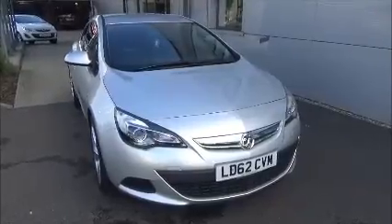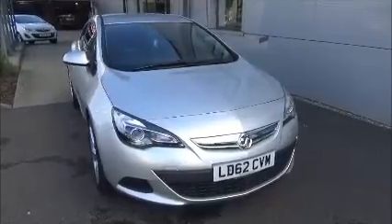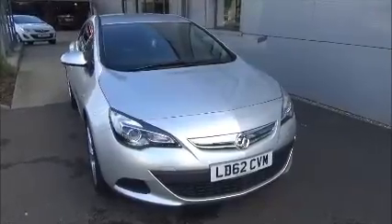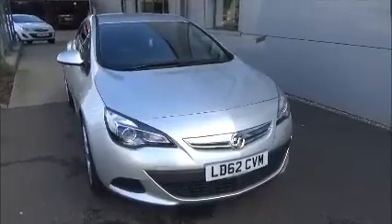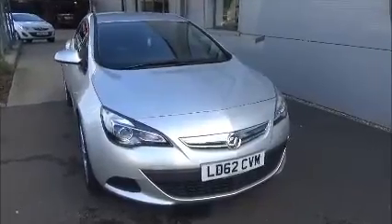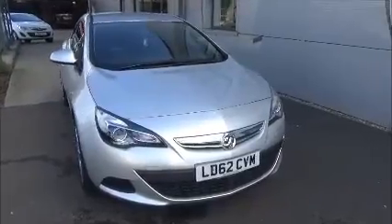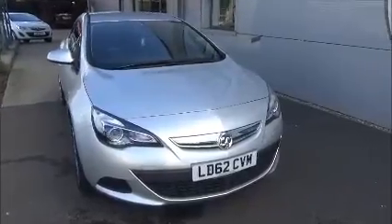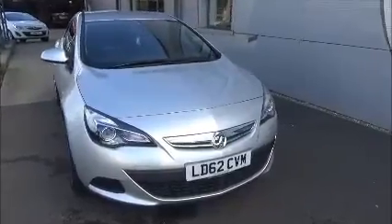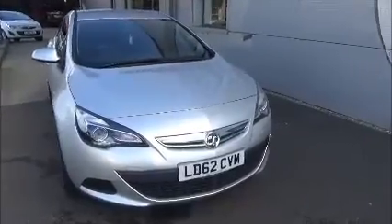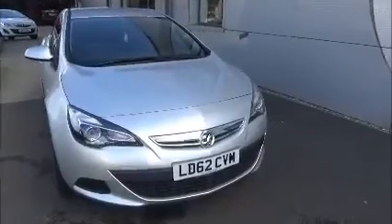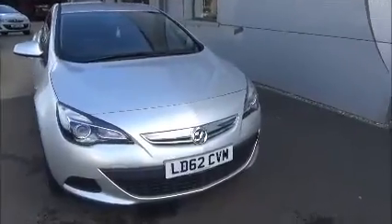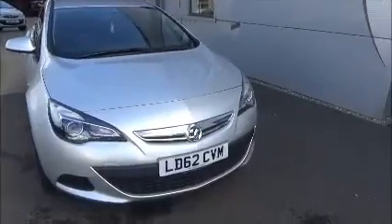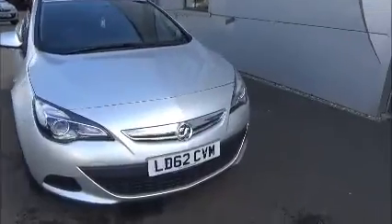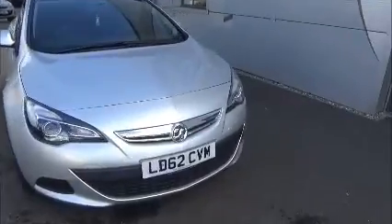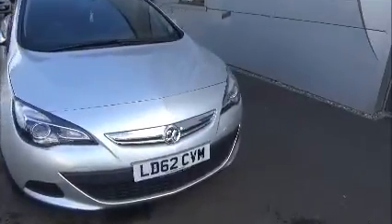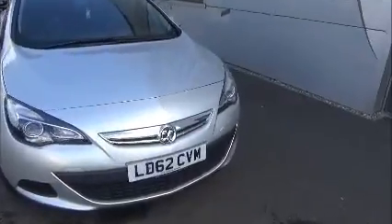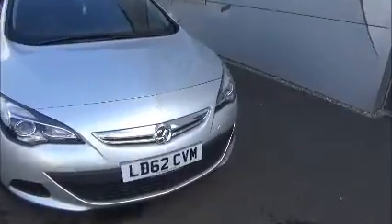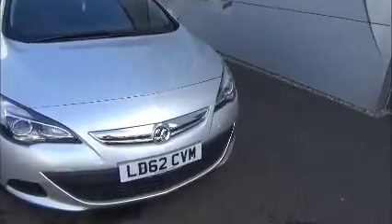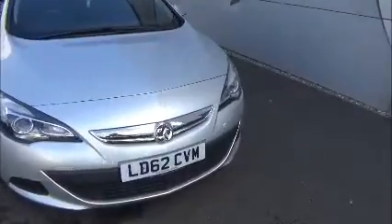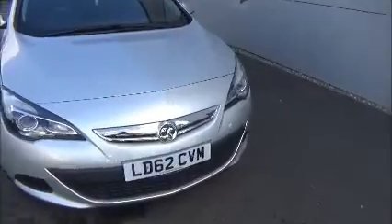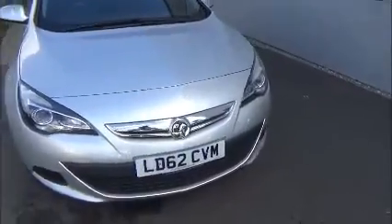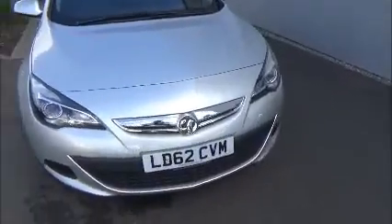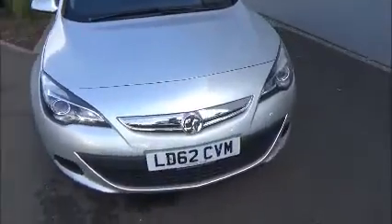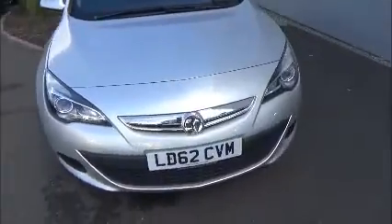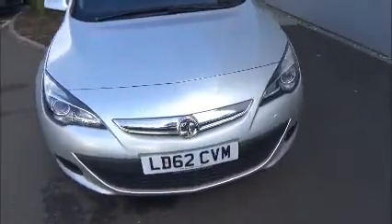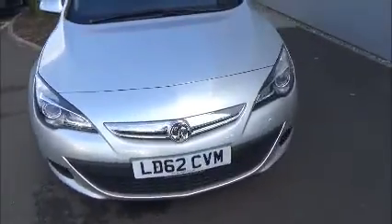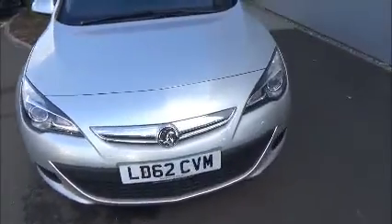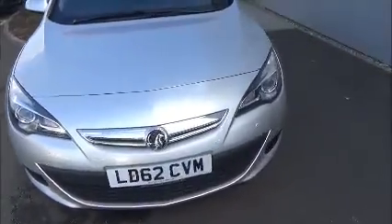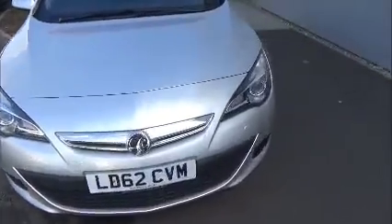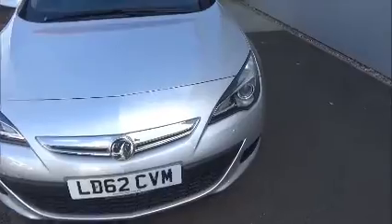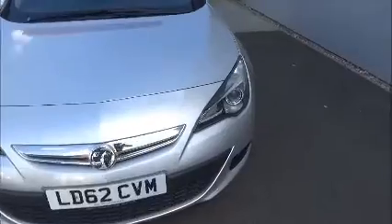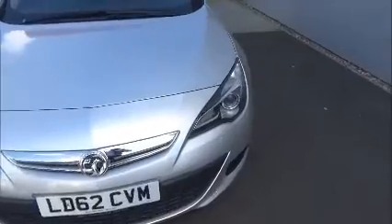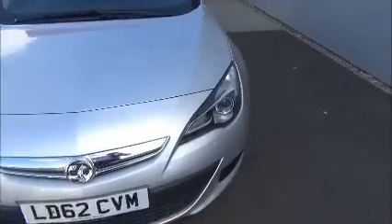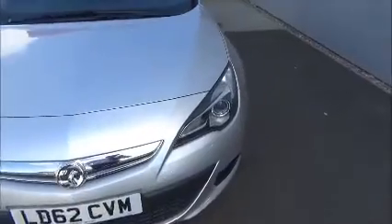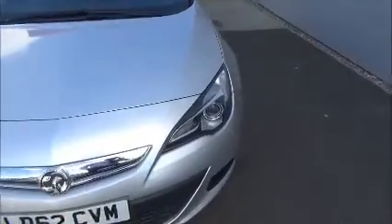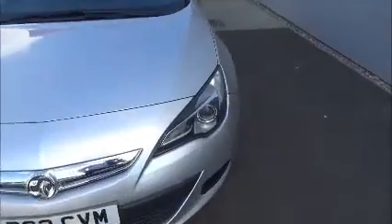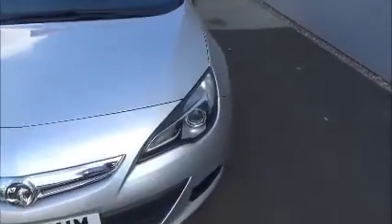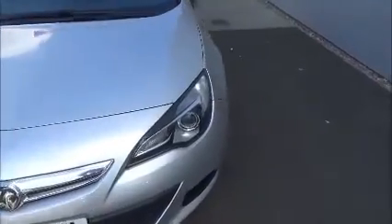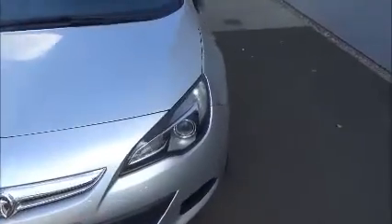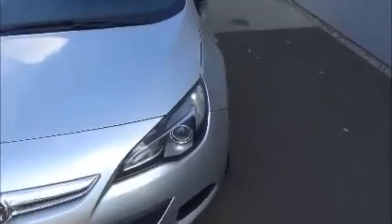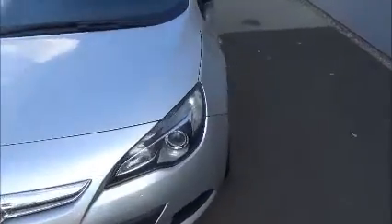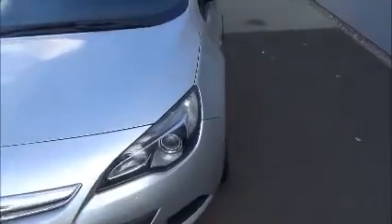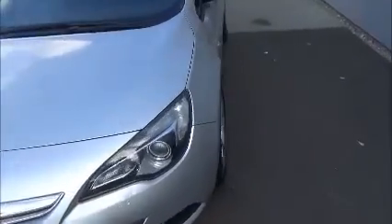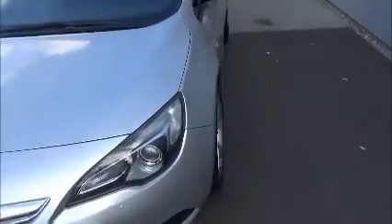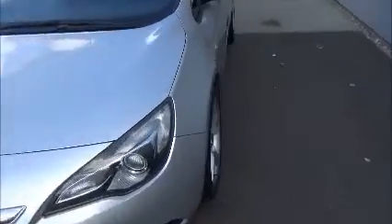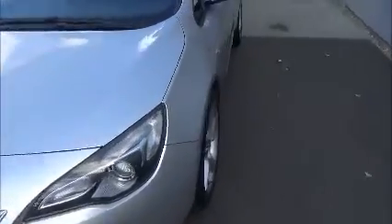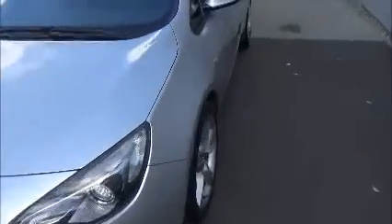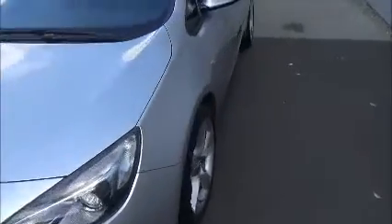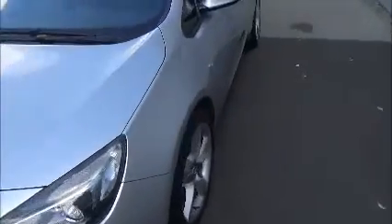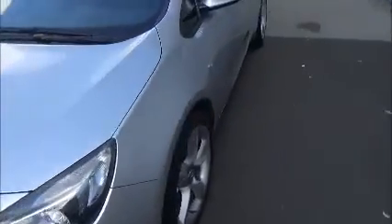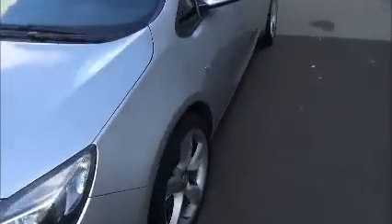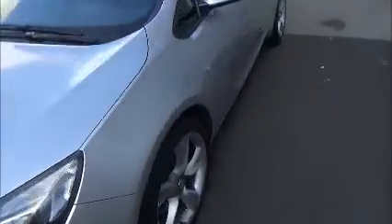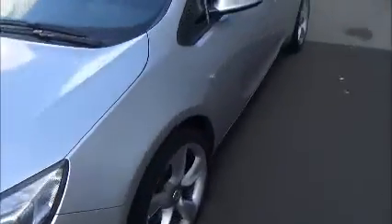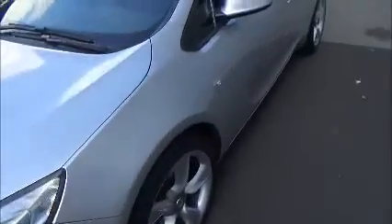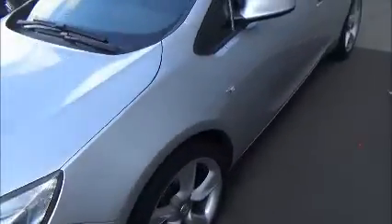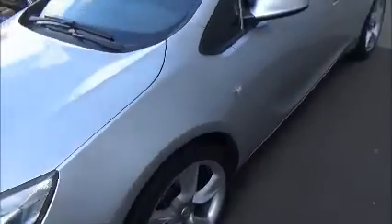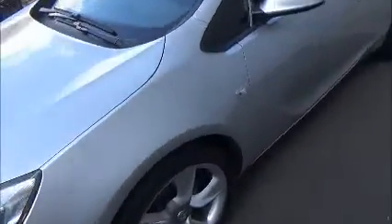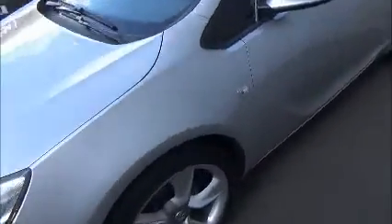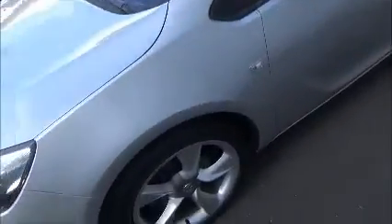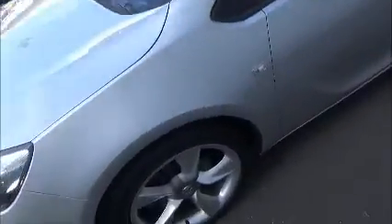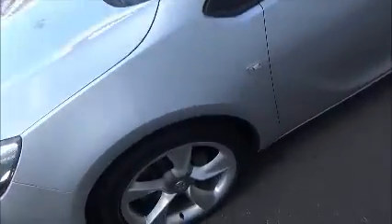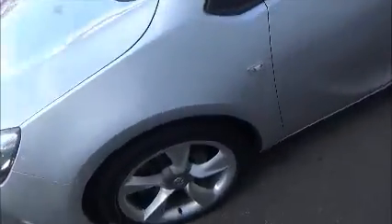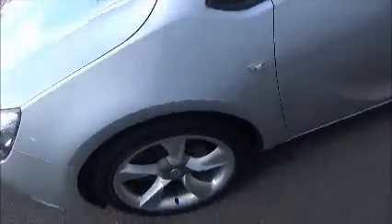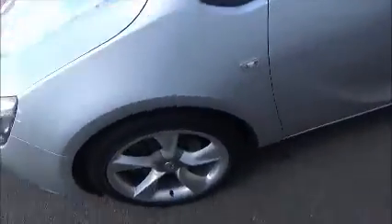As you can see it comes from the 62 plate, which was registered in September 2012, with front fog lights and 18-inch alloys.